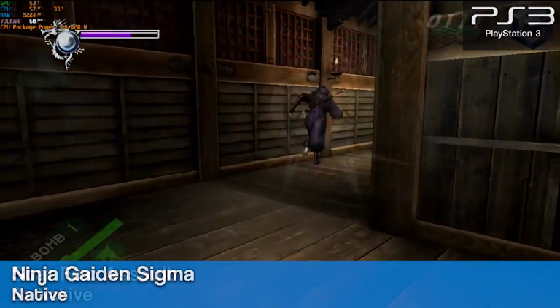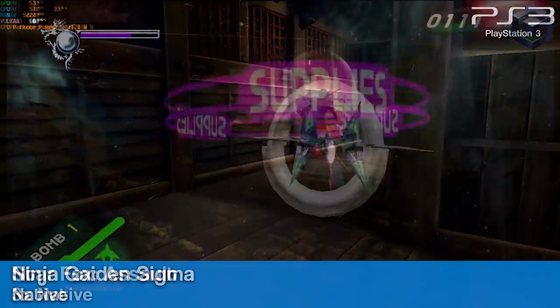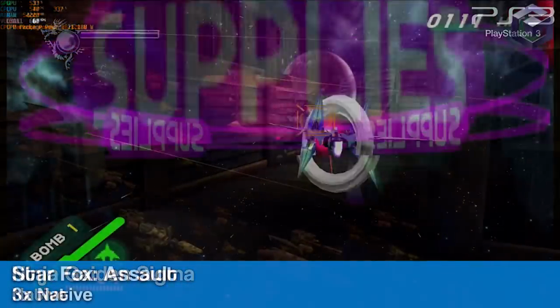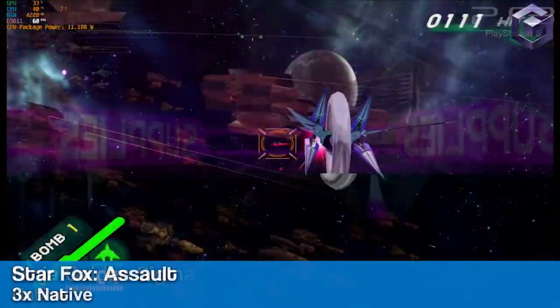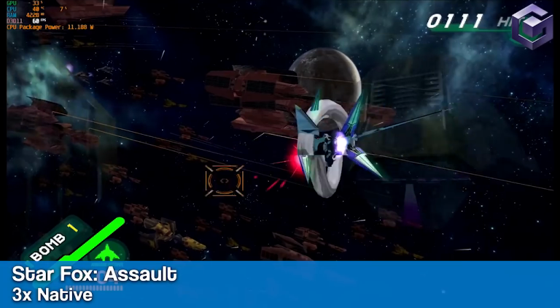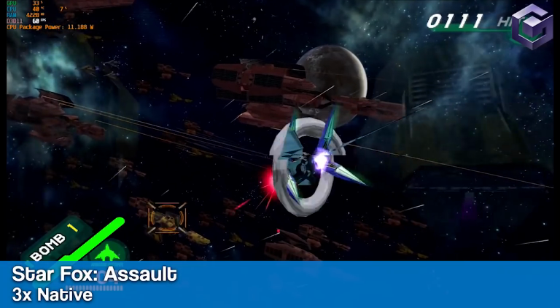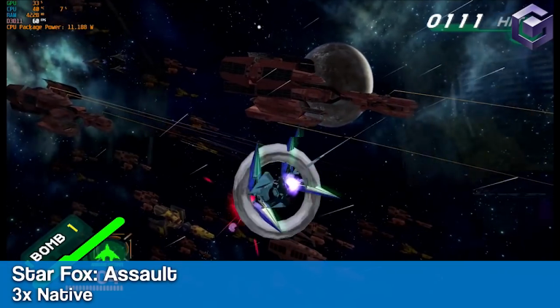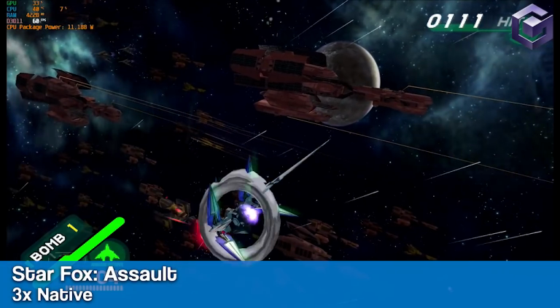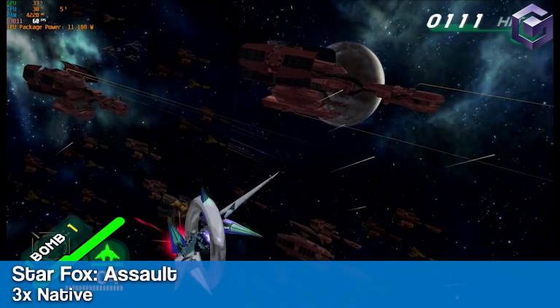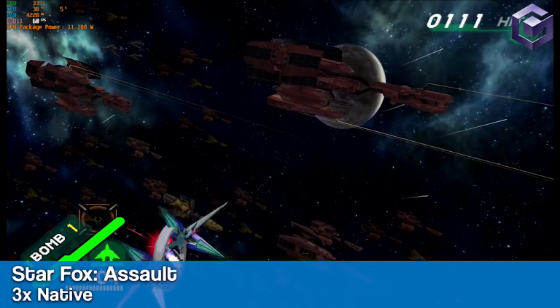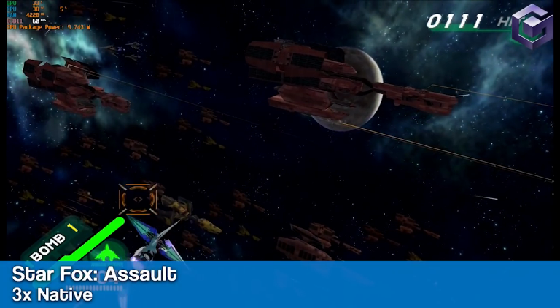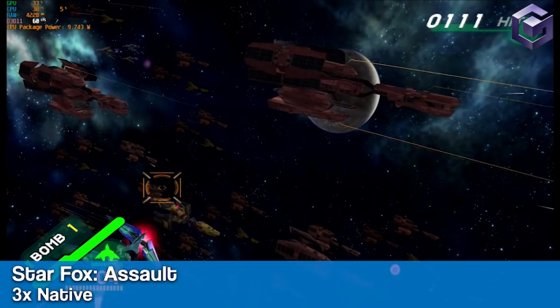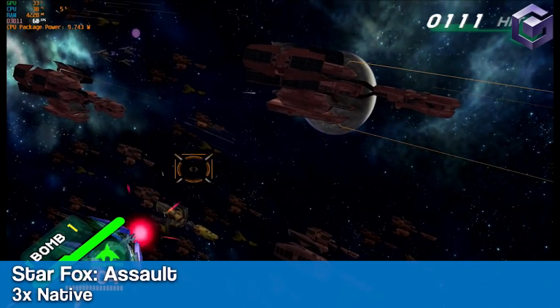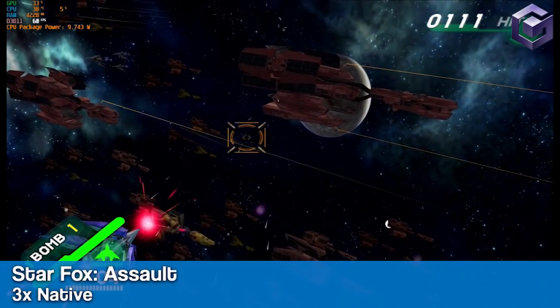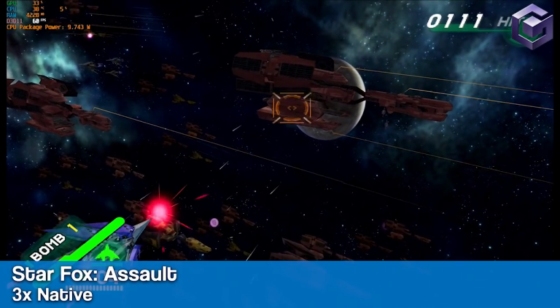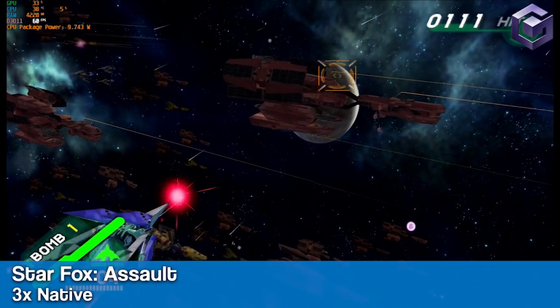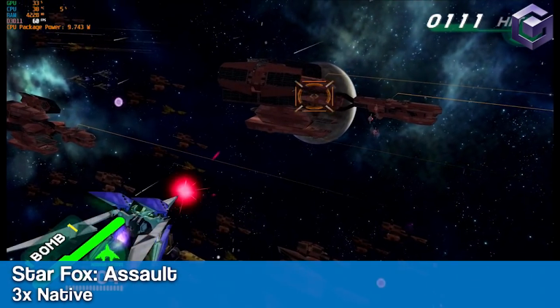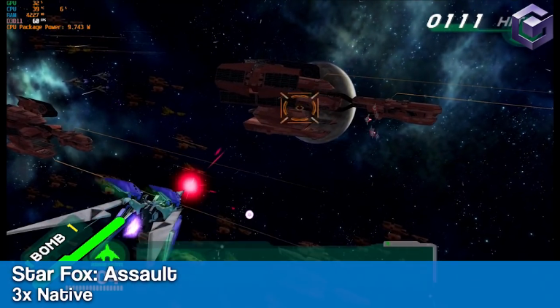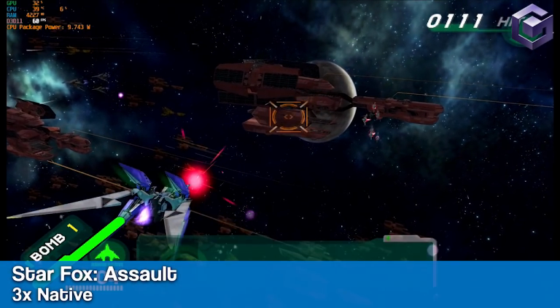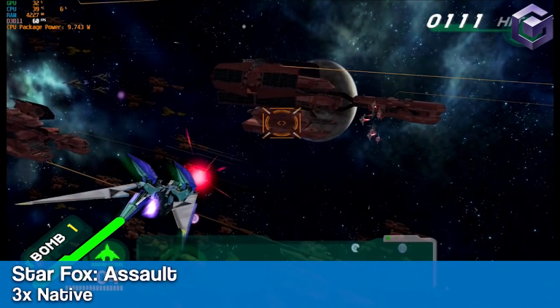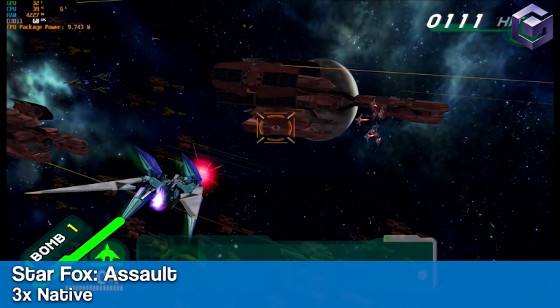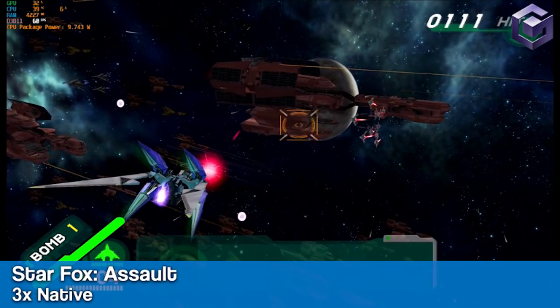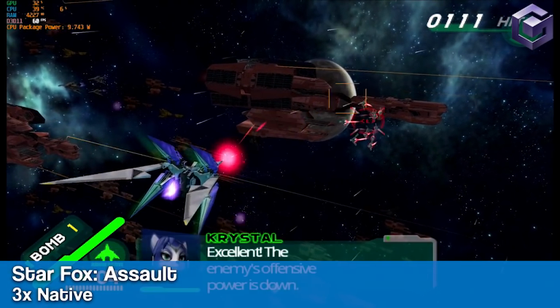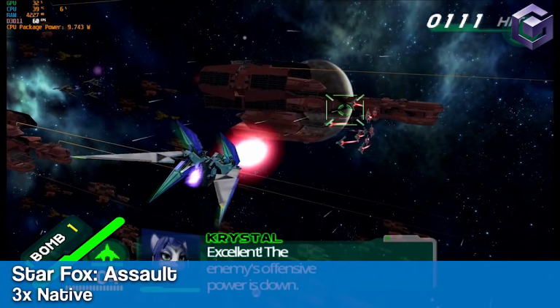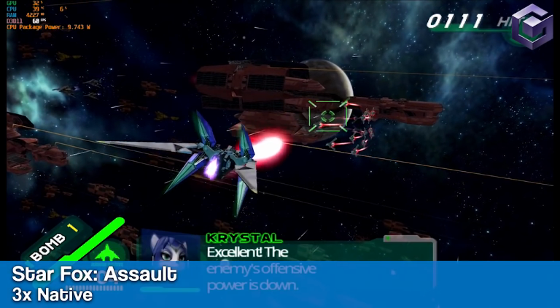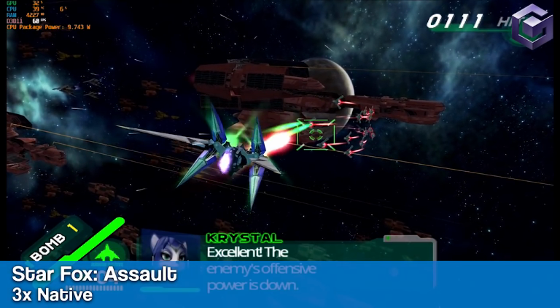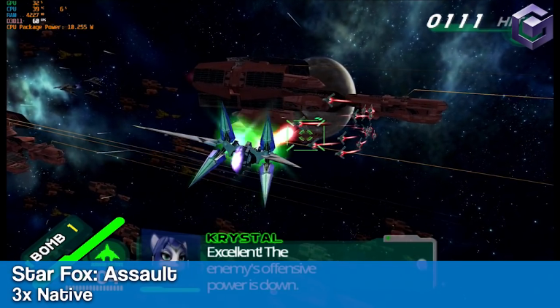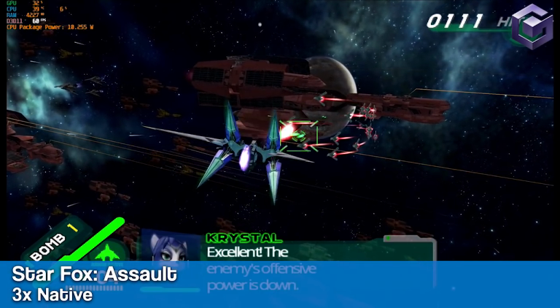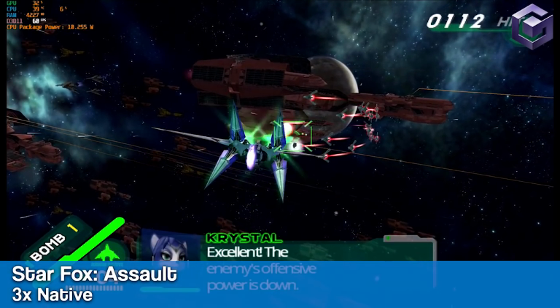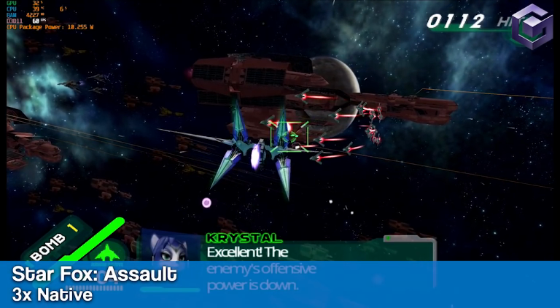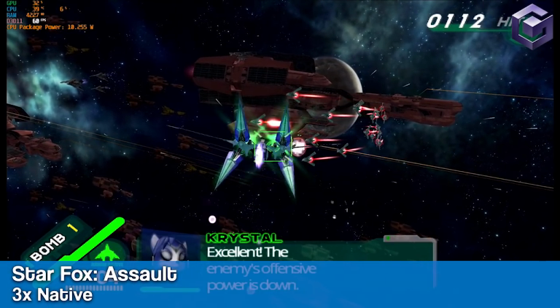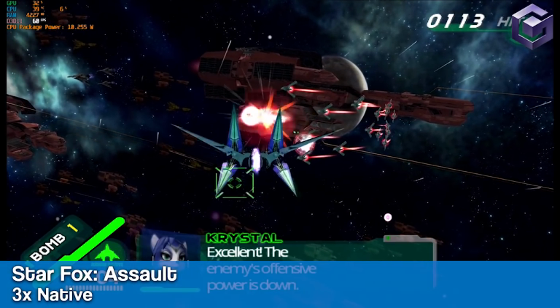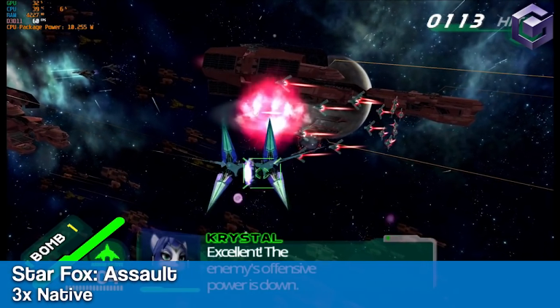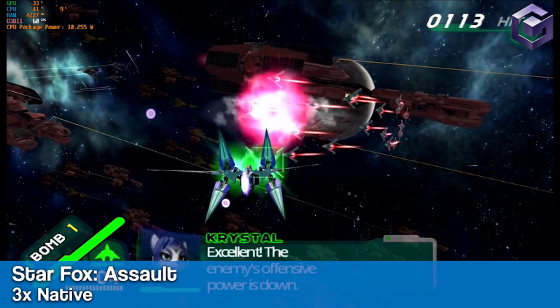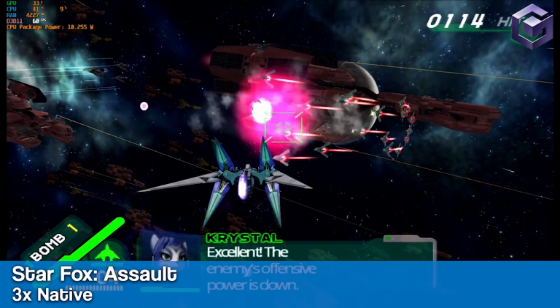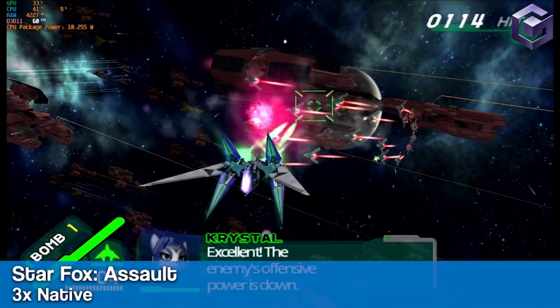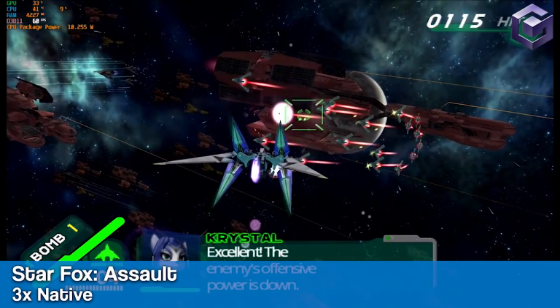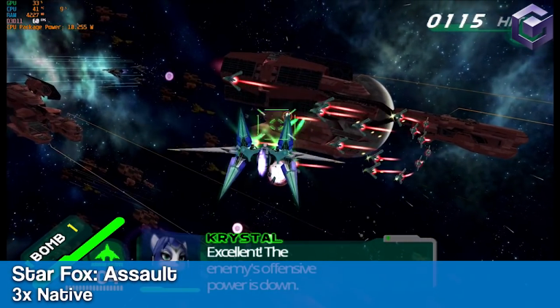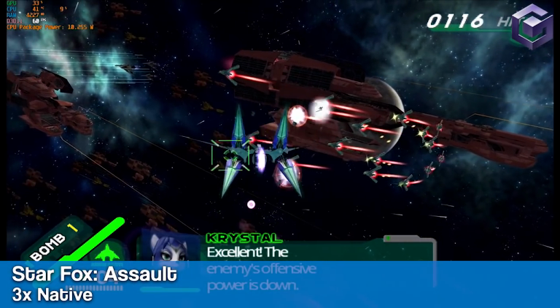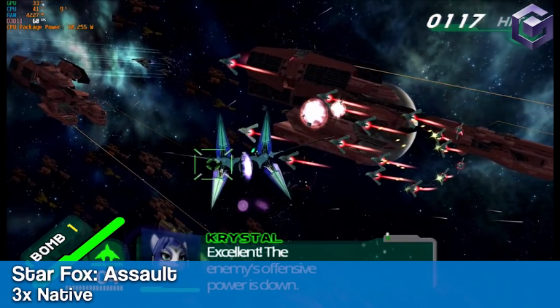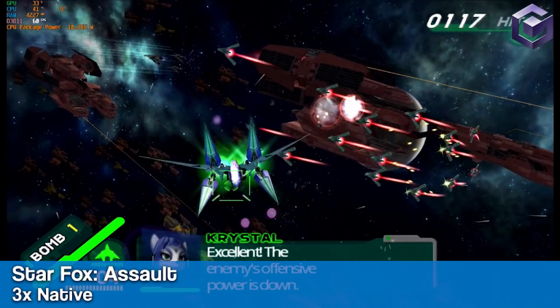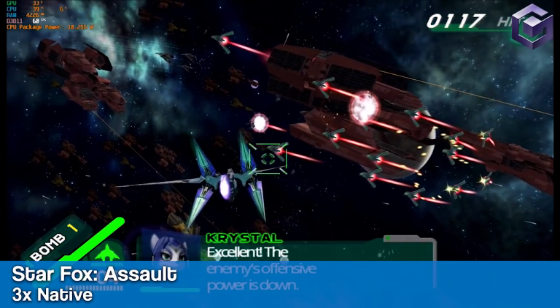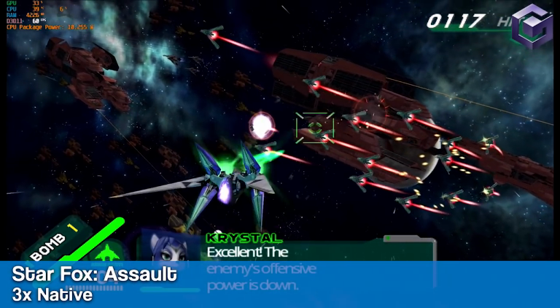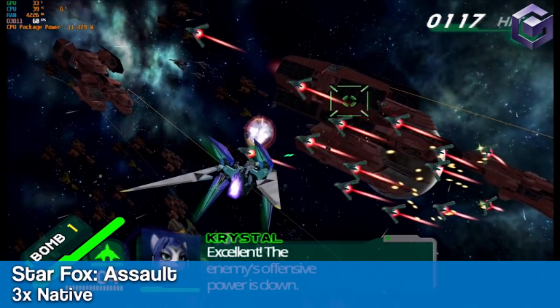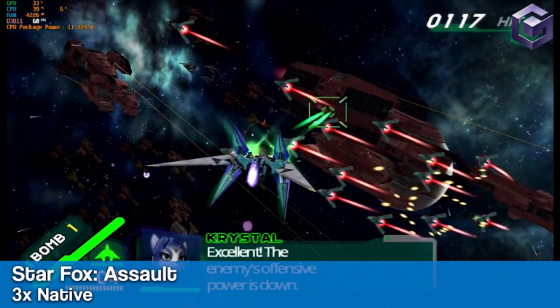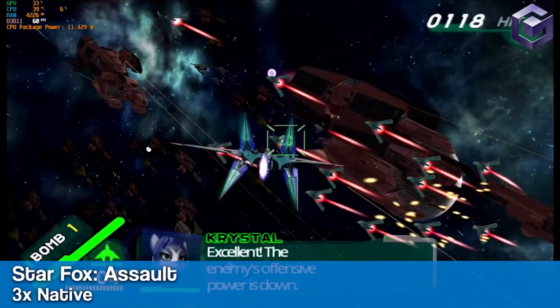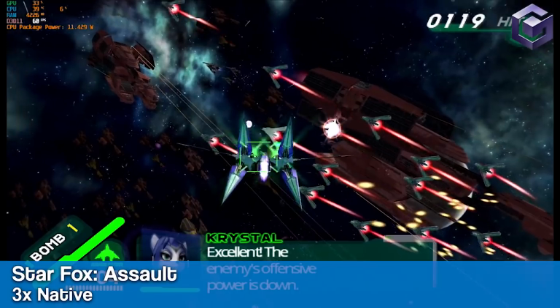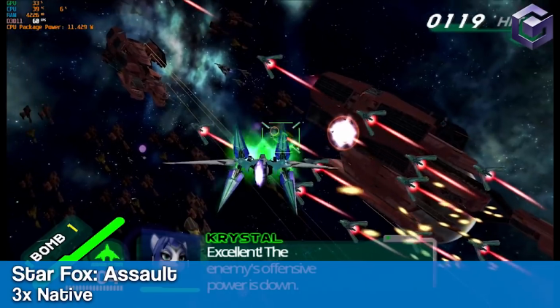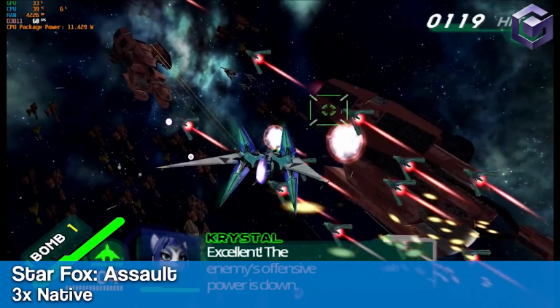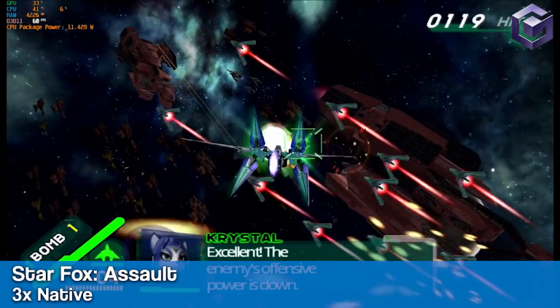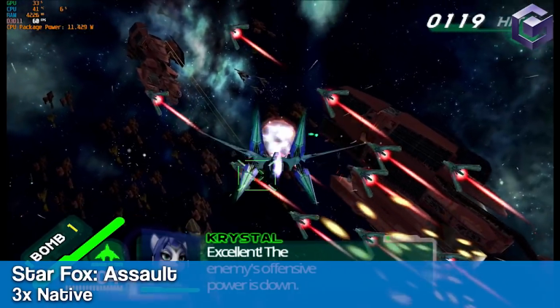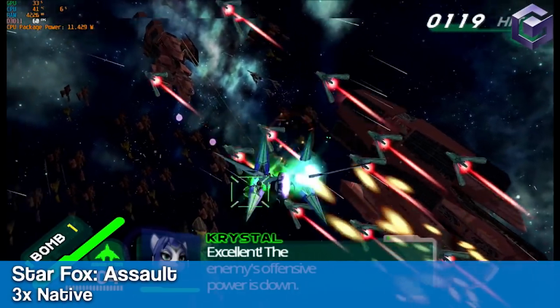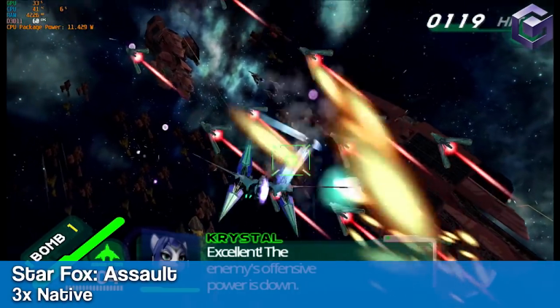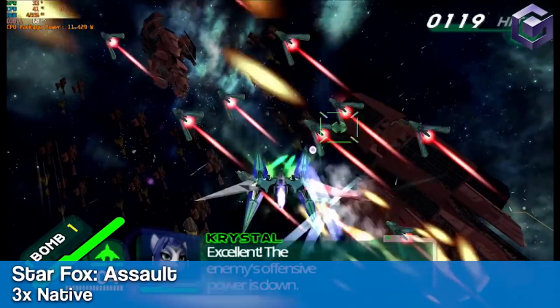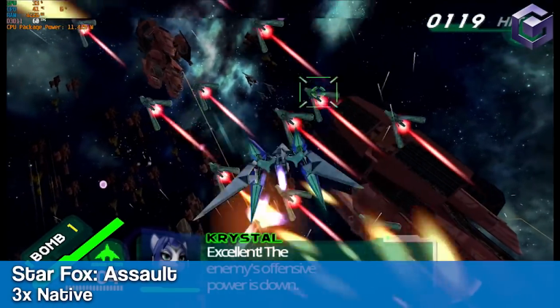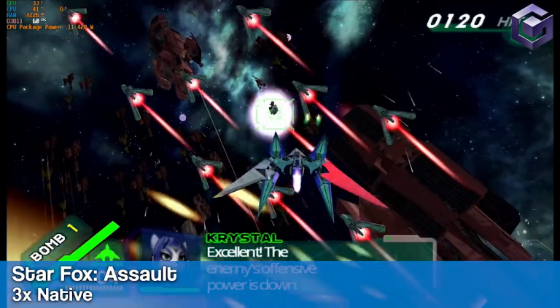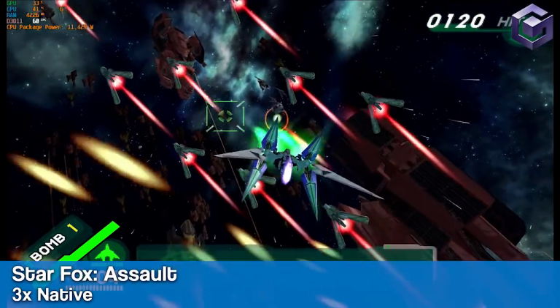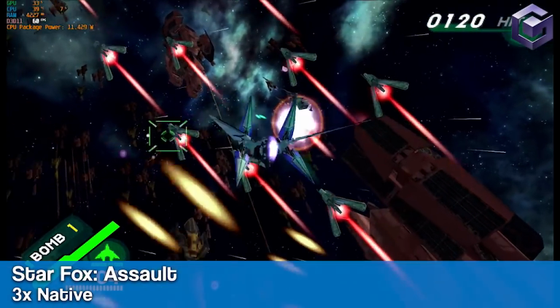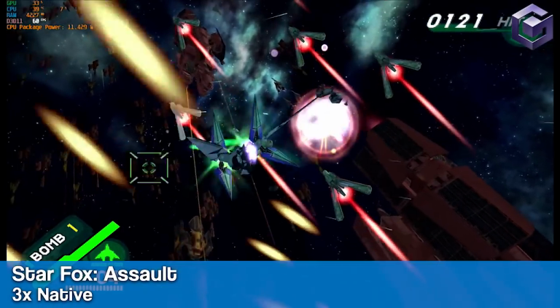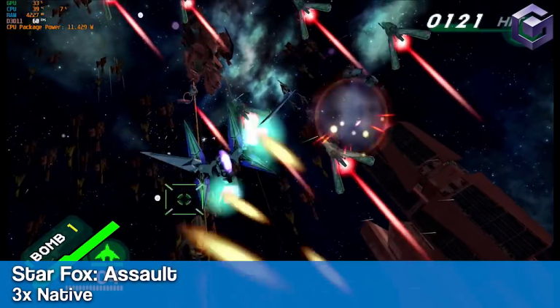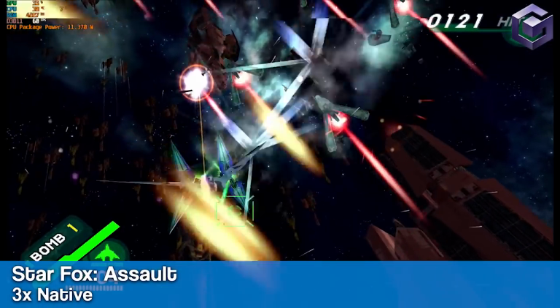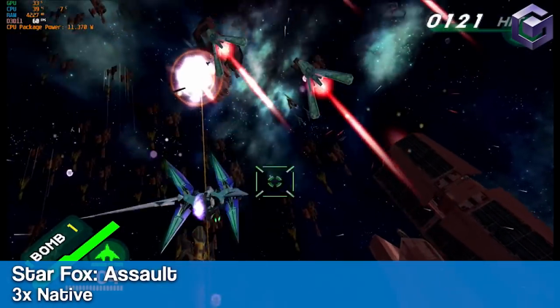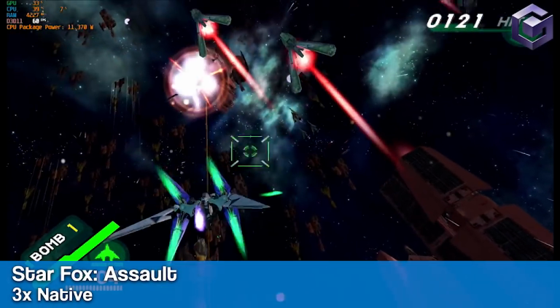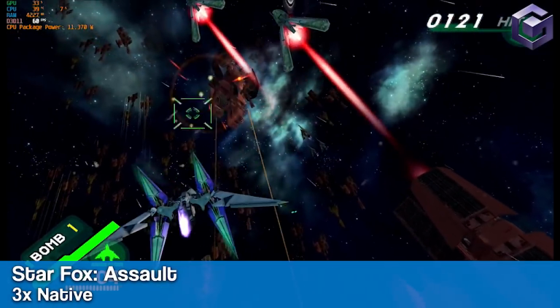Dolphin runs like a breeze on this chip, so you shouldn't have any issues running games even at higher resolutions. Here's Star Fox Assault running at 3x native resolution.